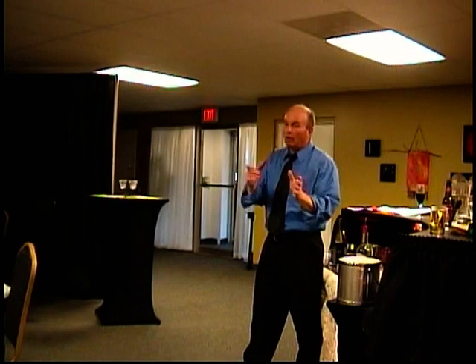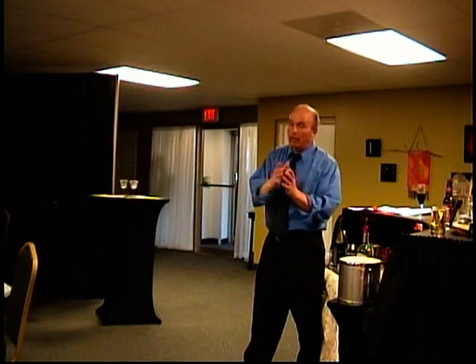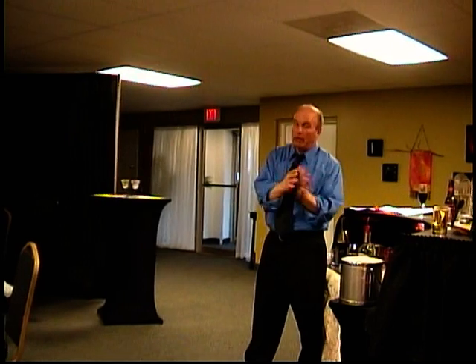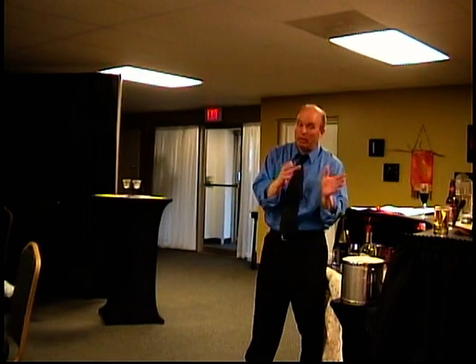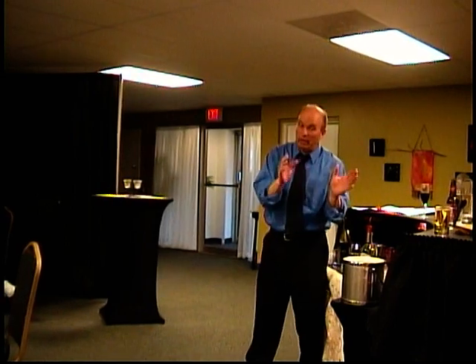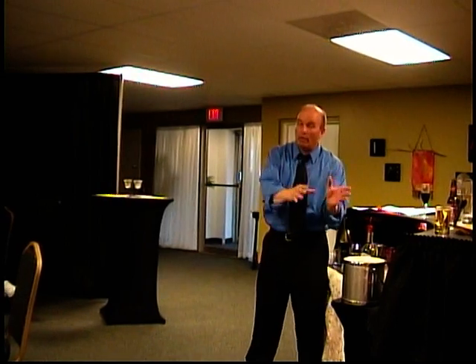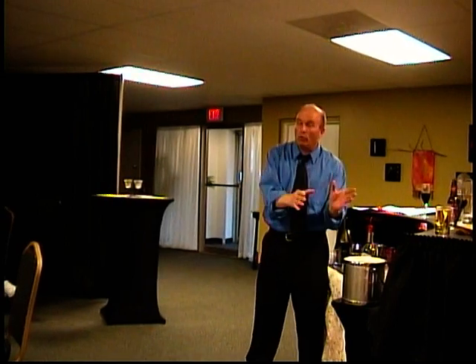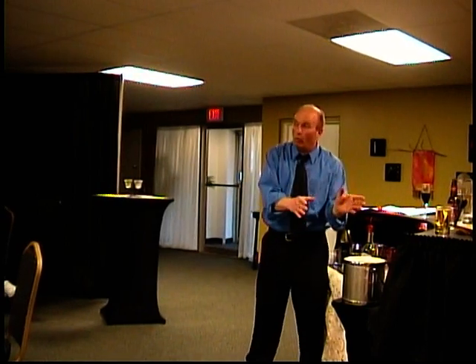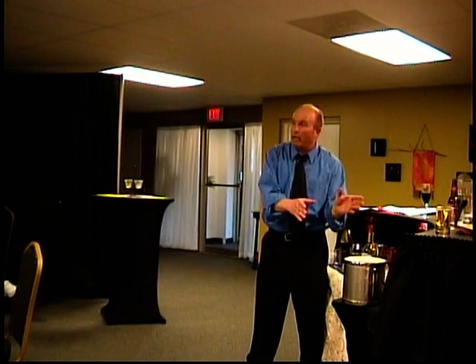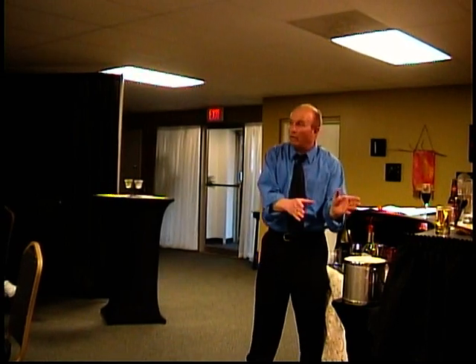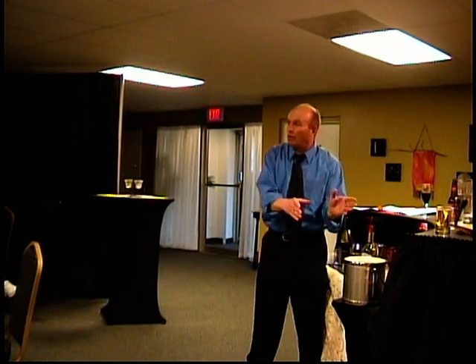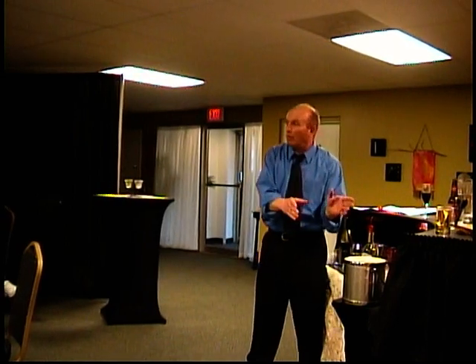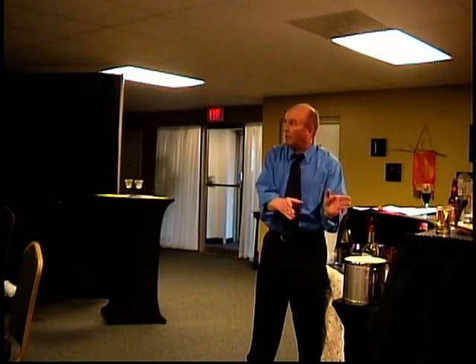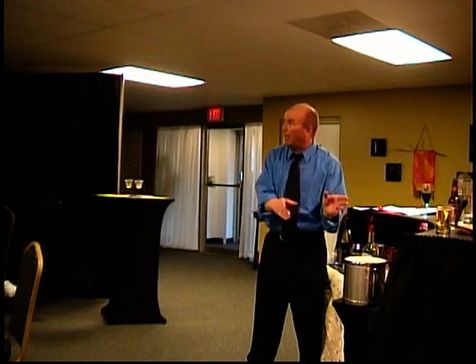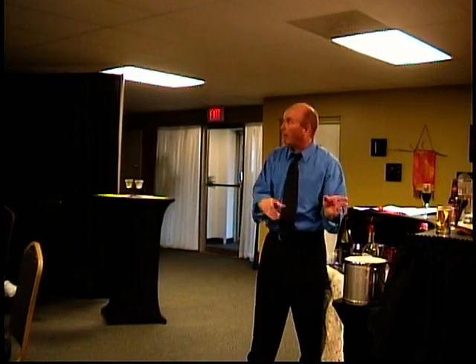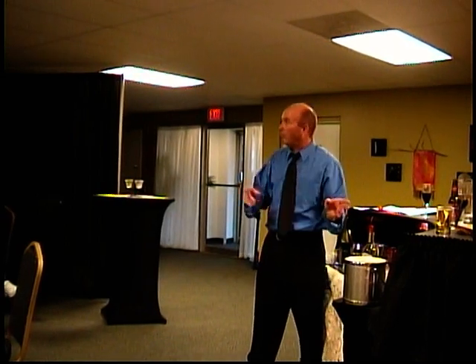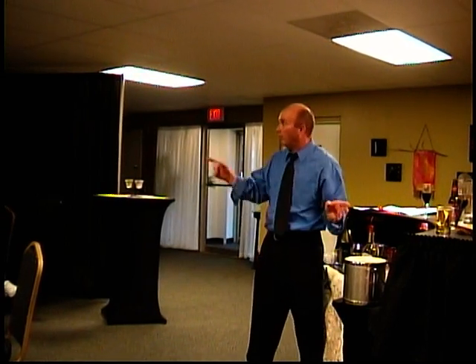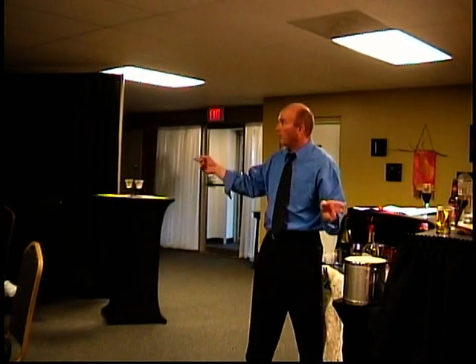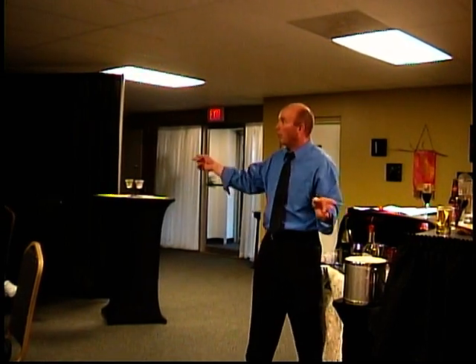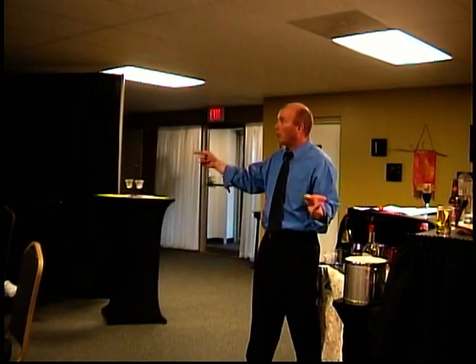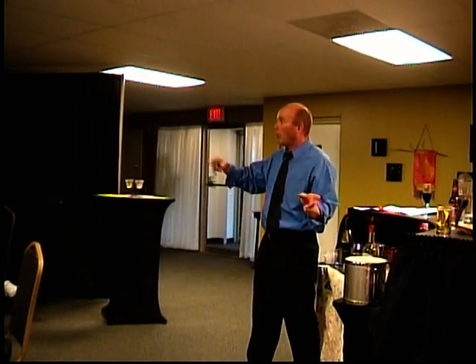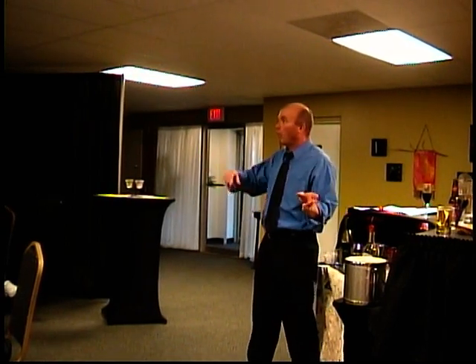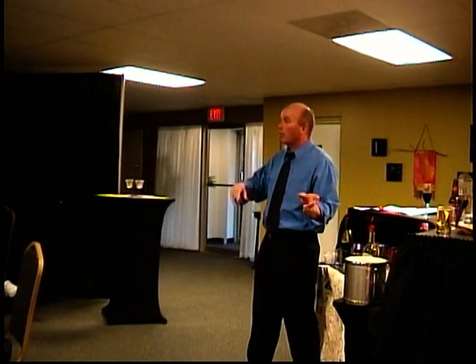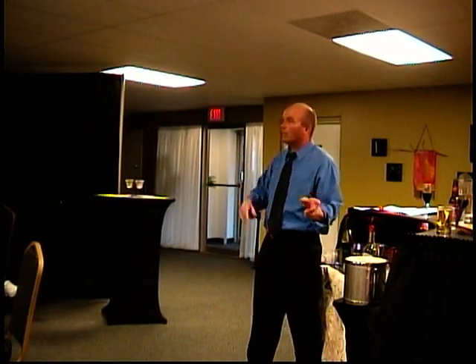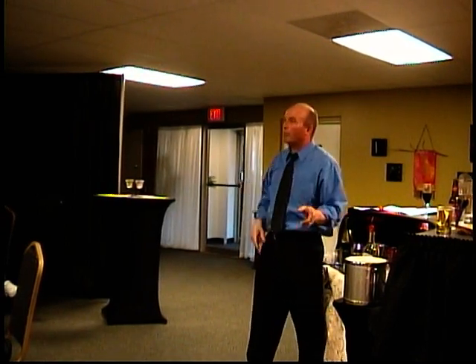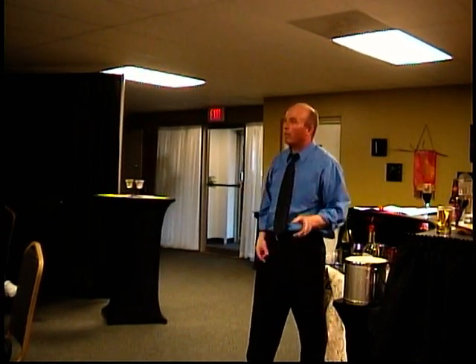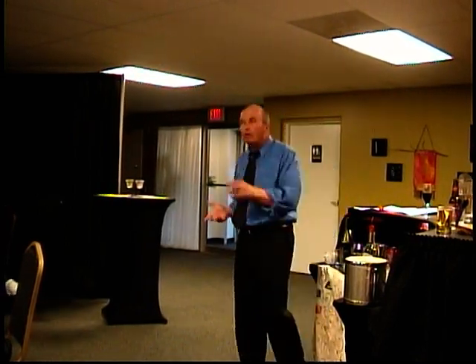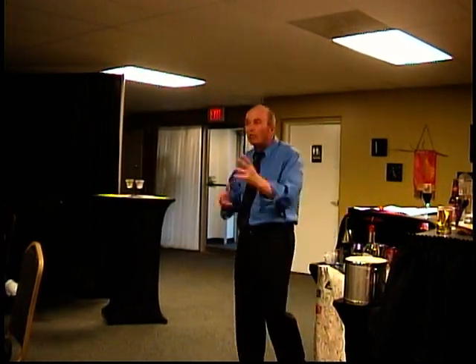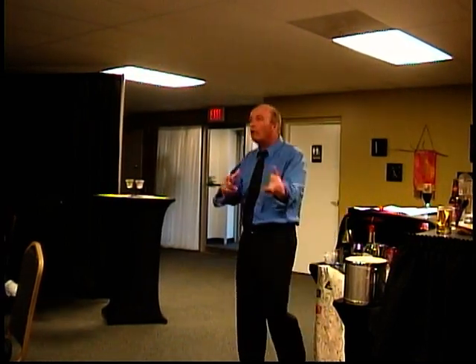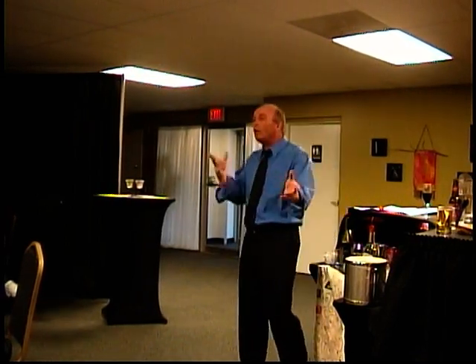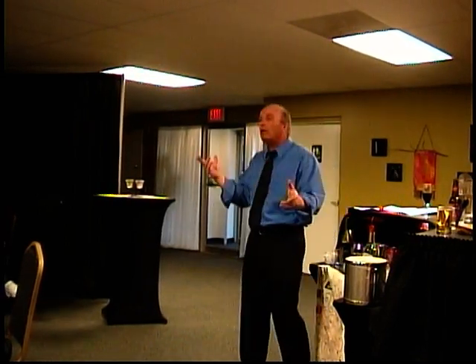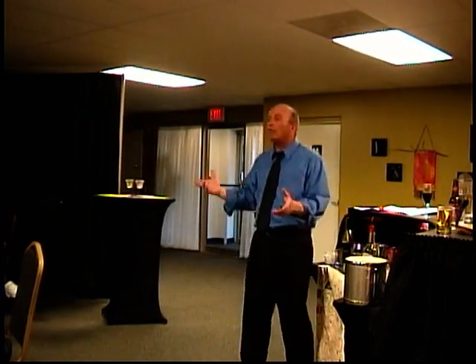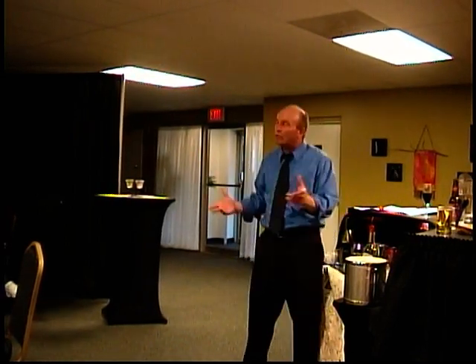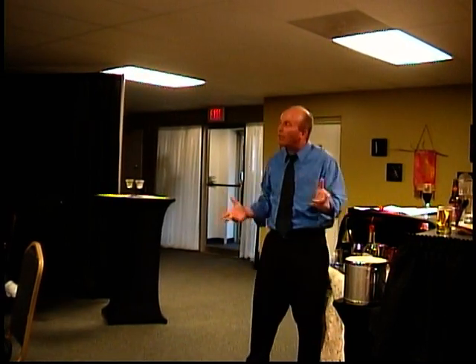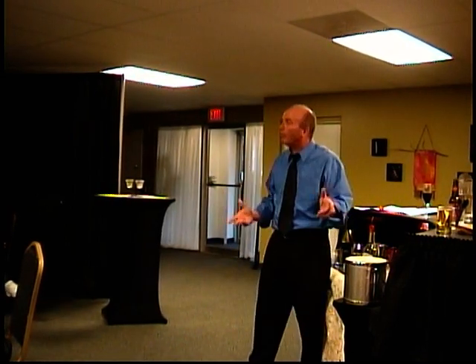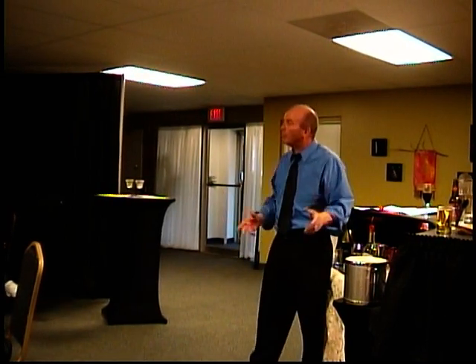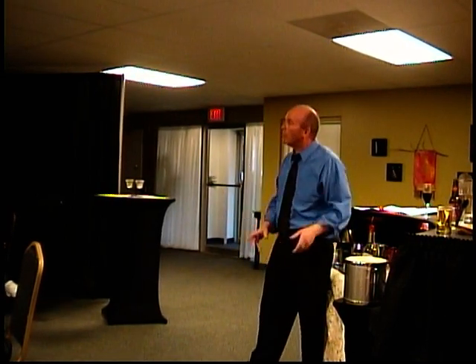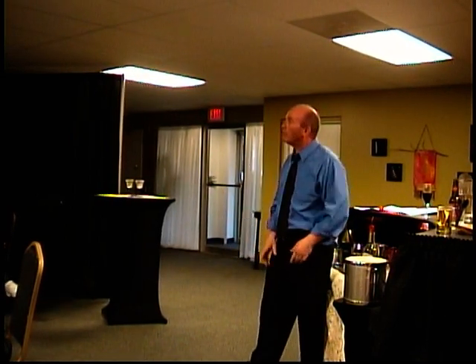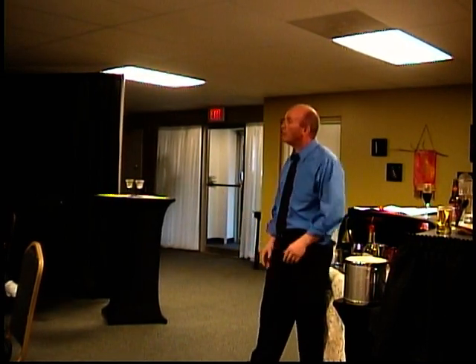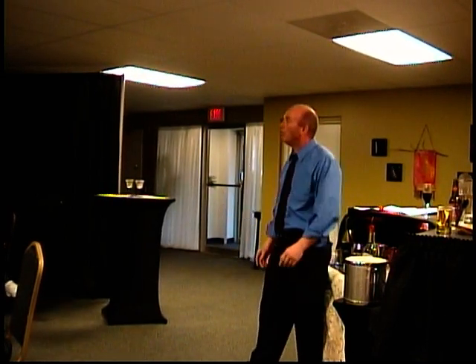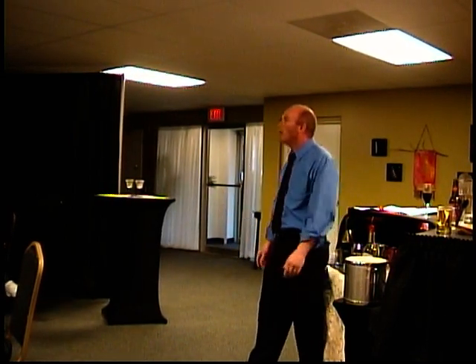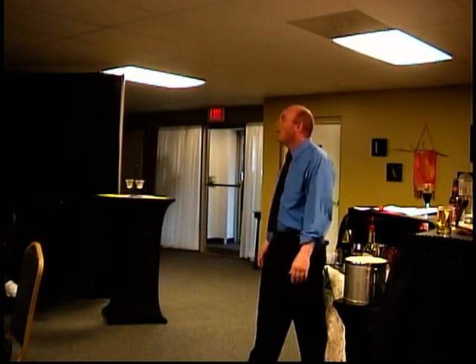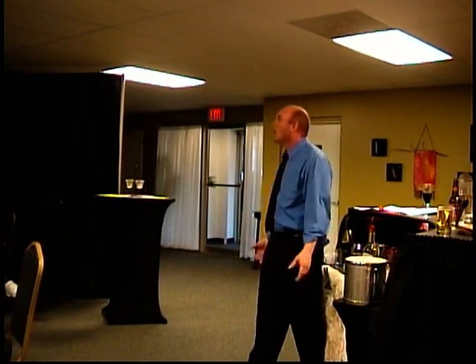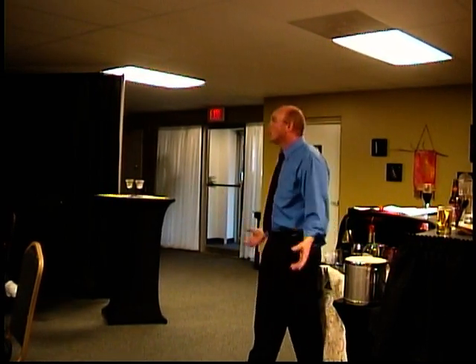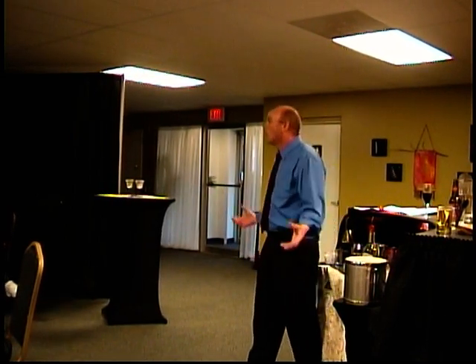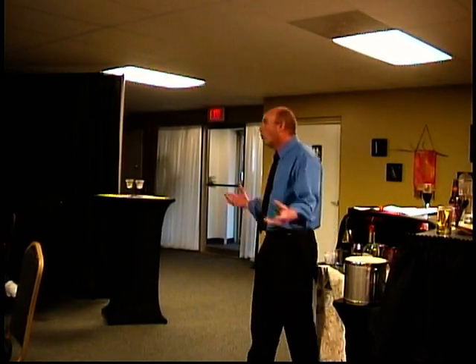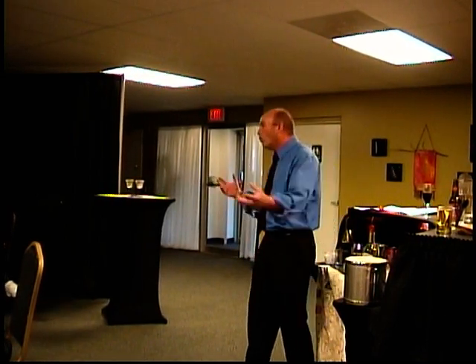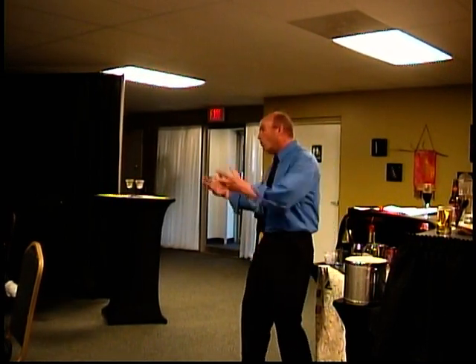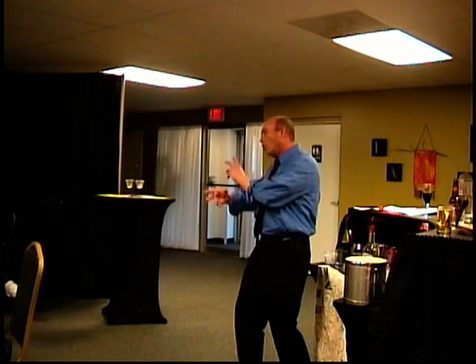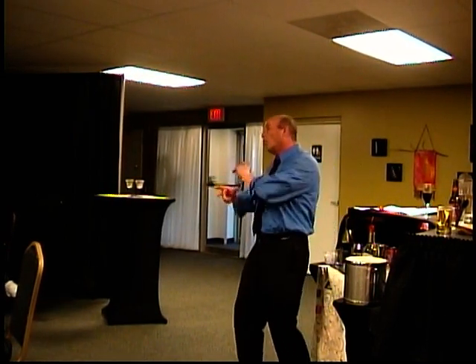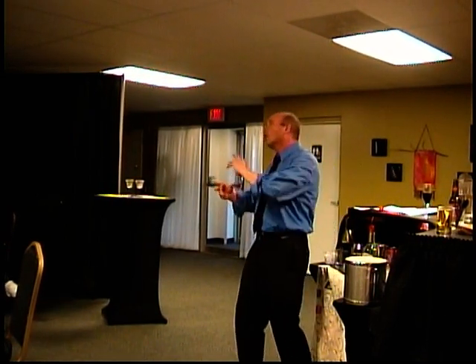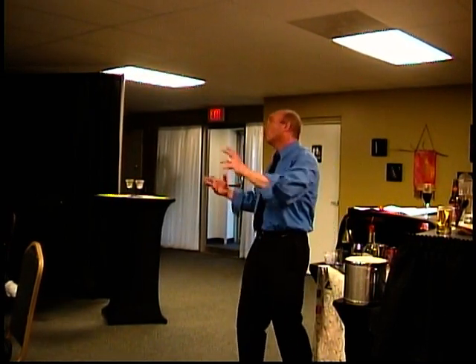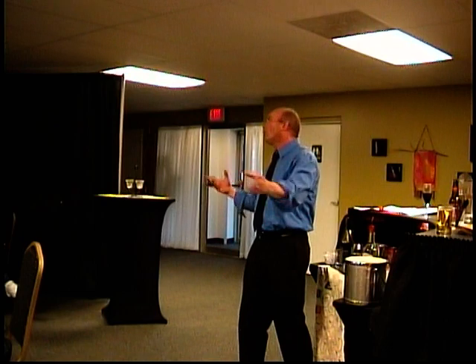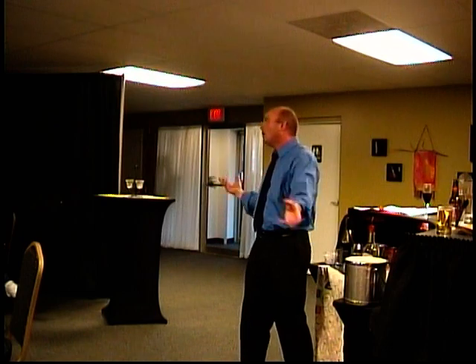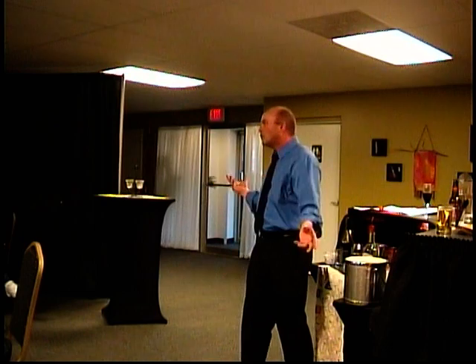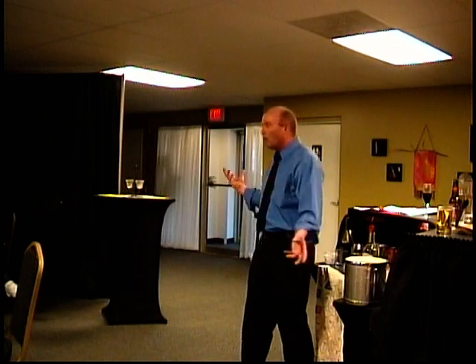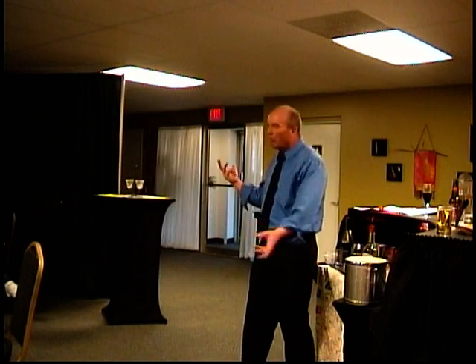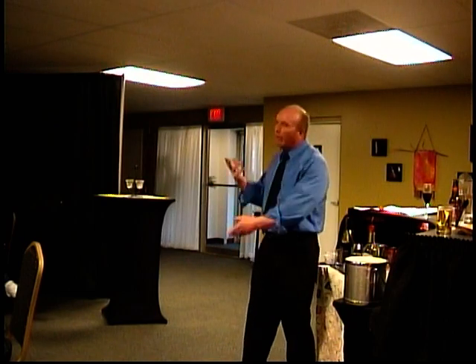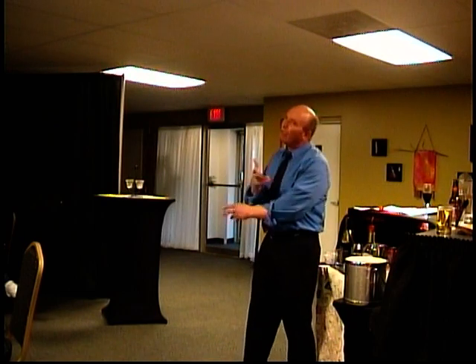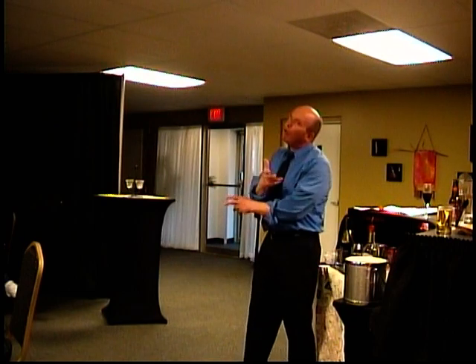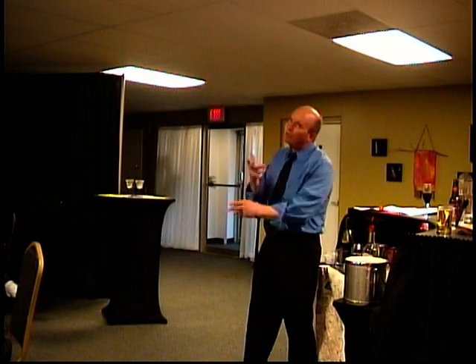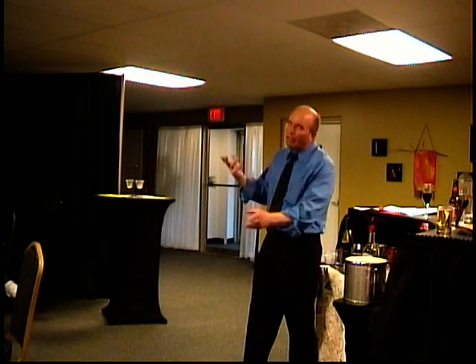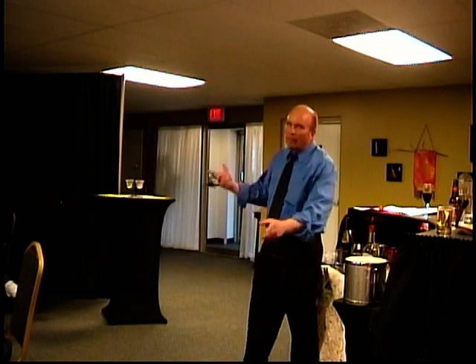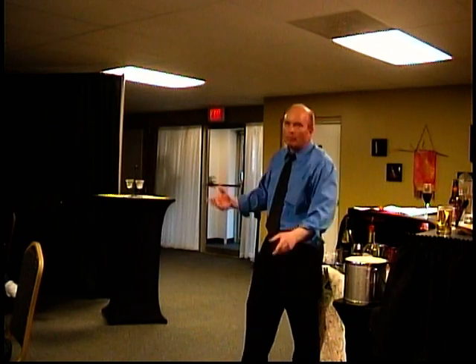You'll be able to step in and say, do you need help? What do you need set up? So work with each other at all times.